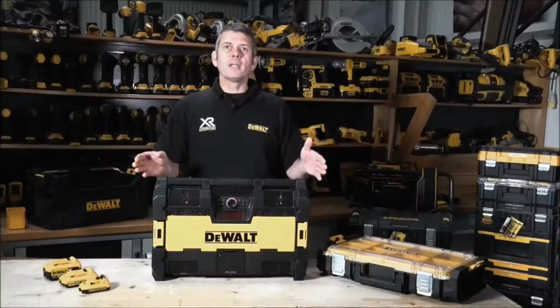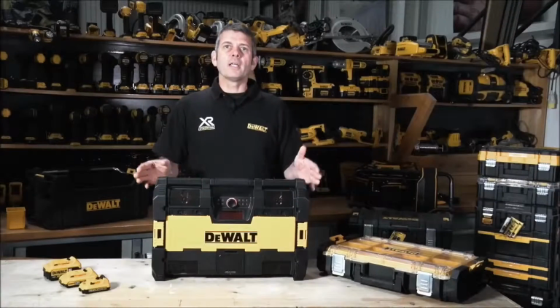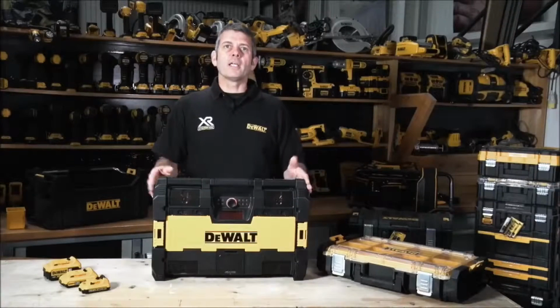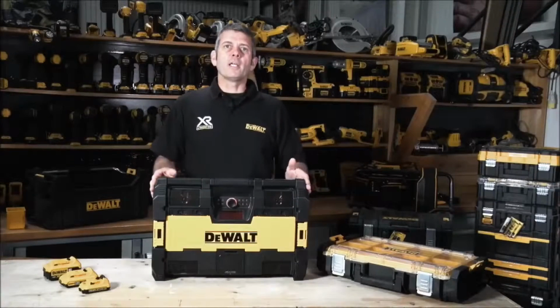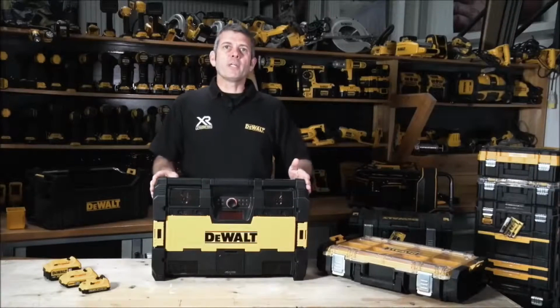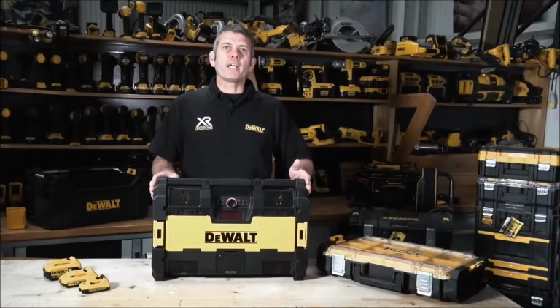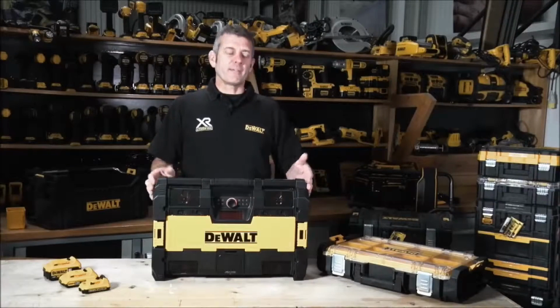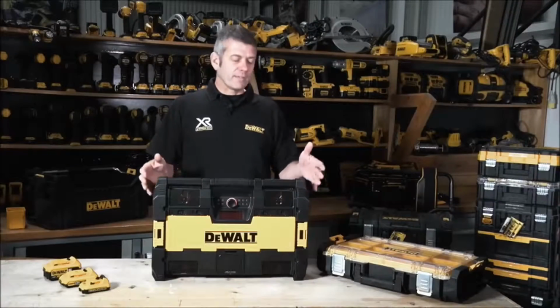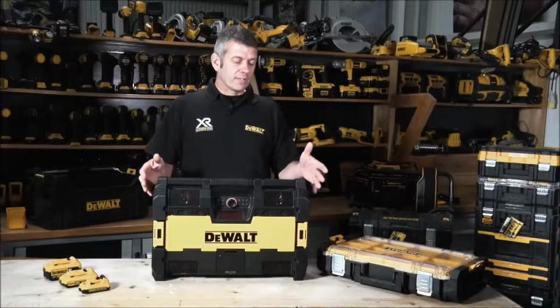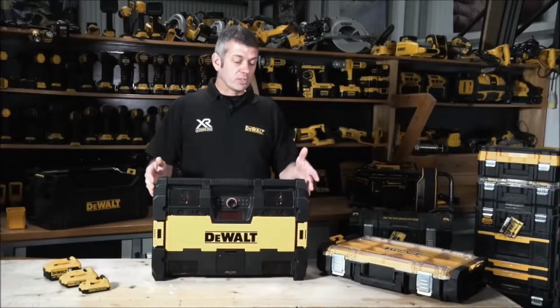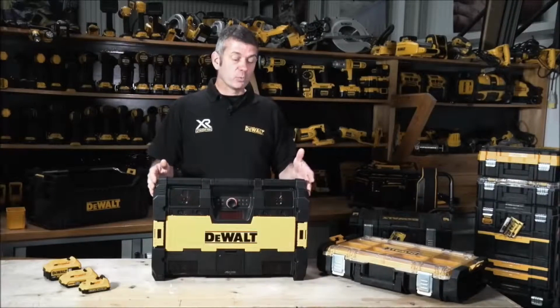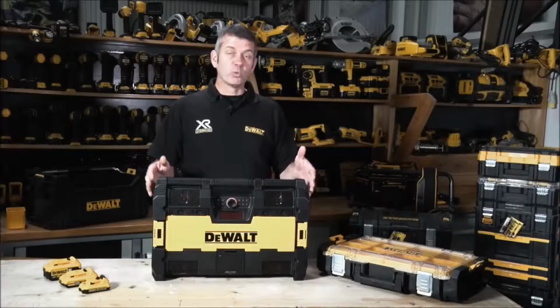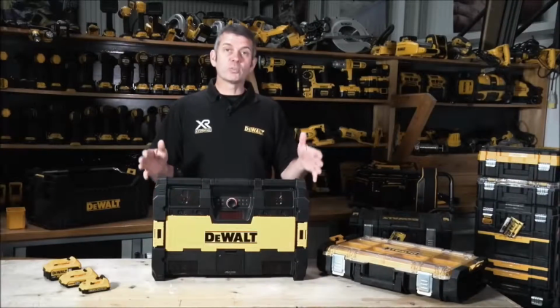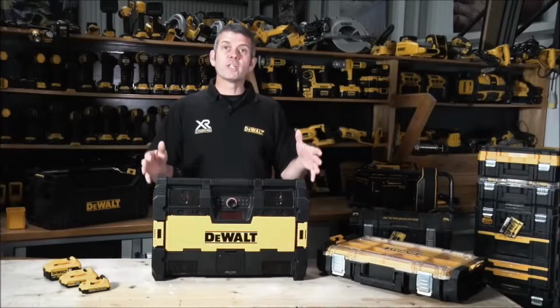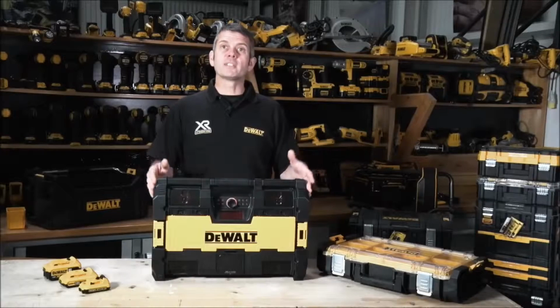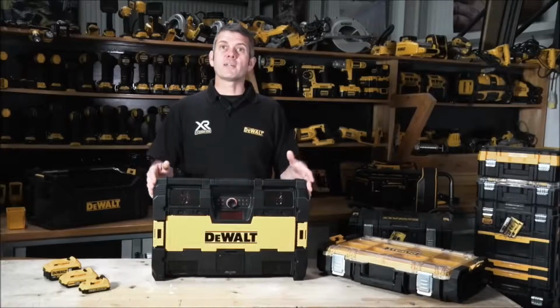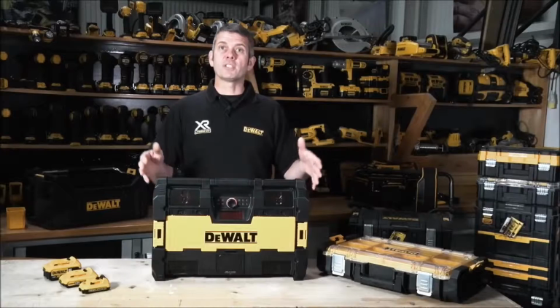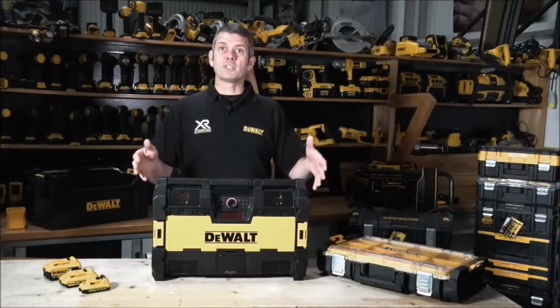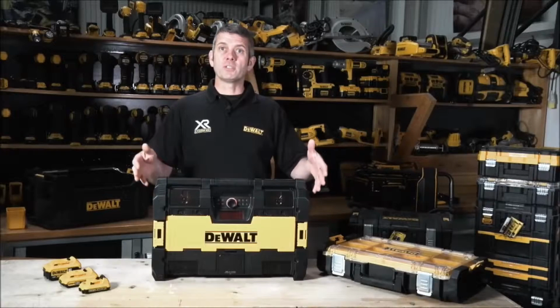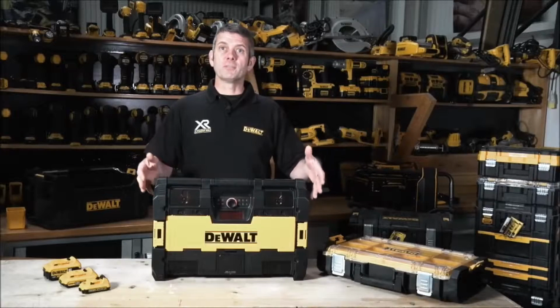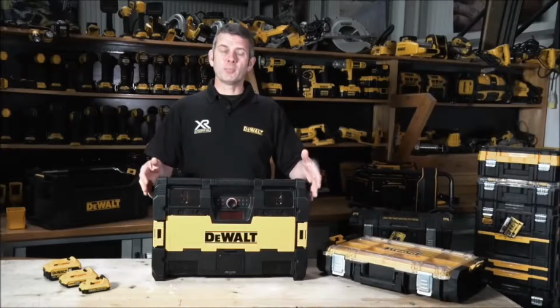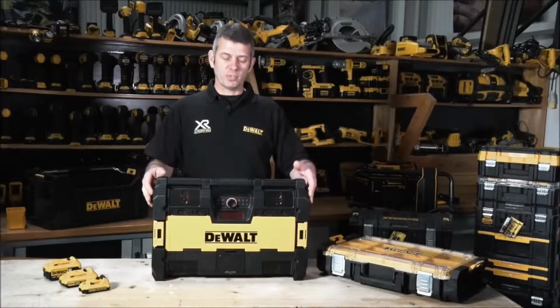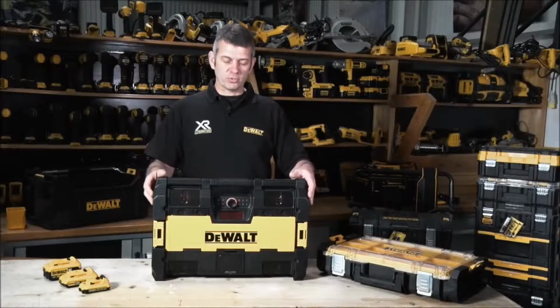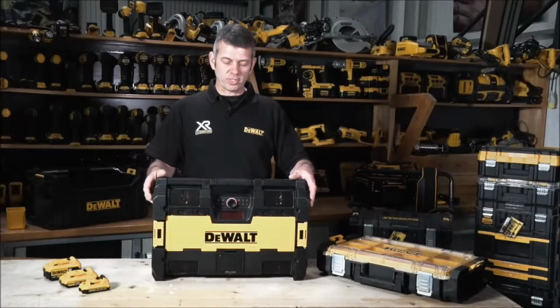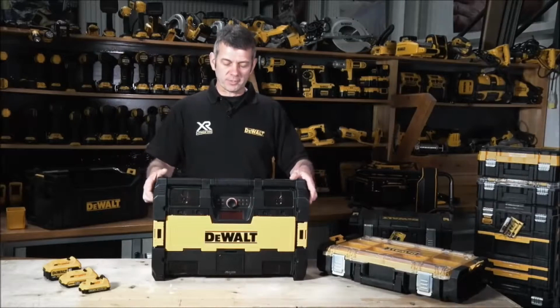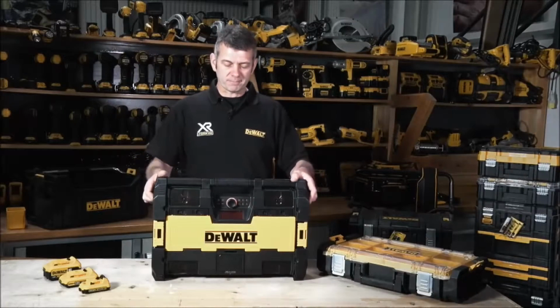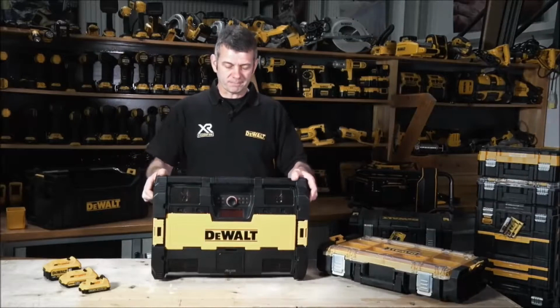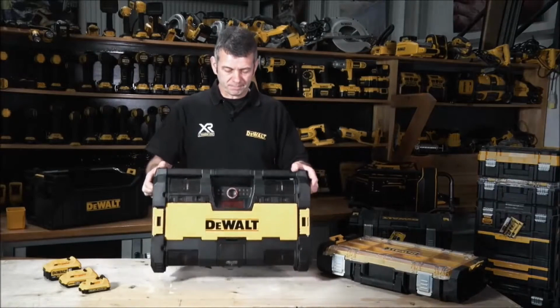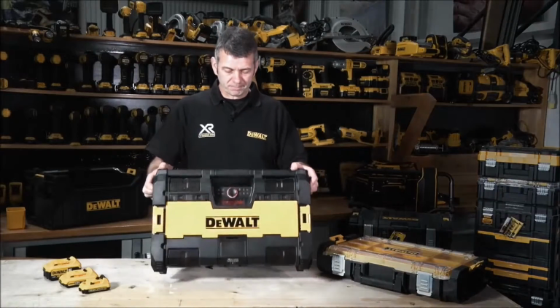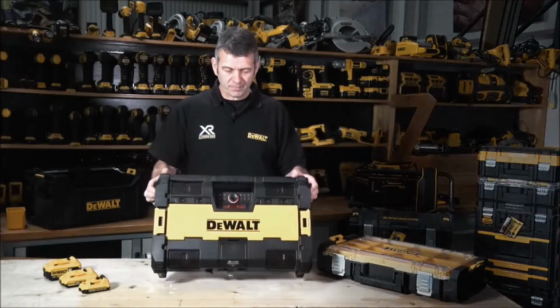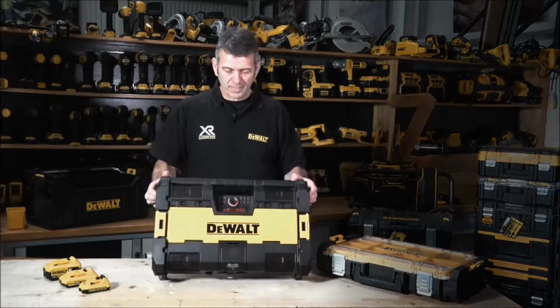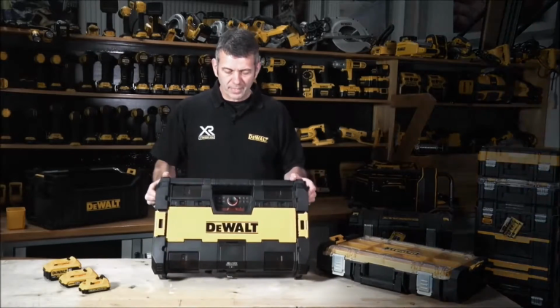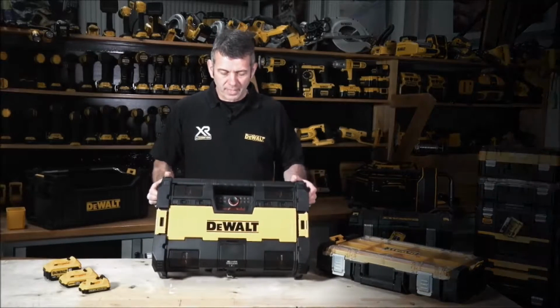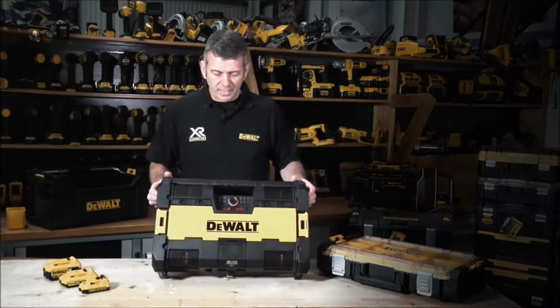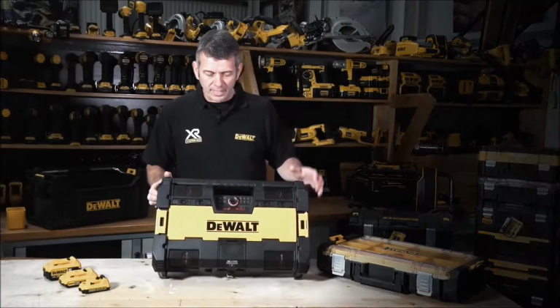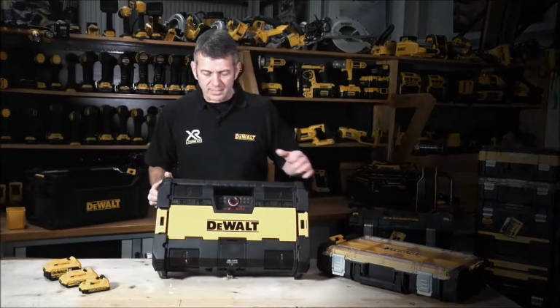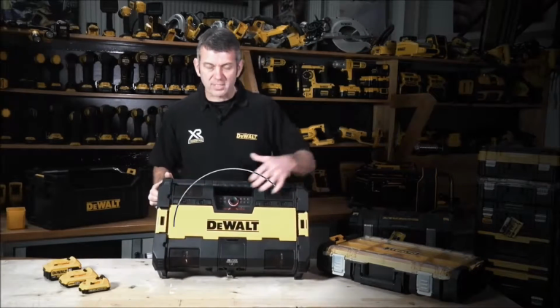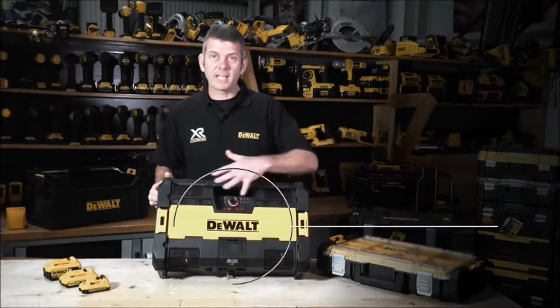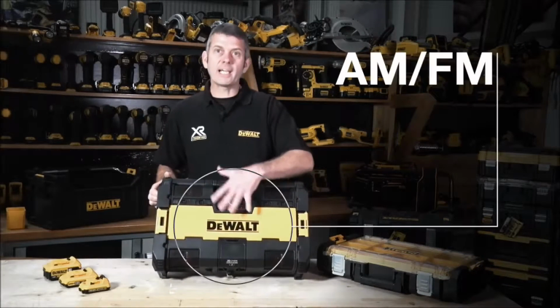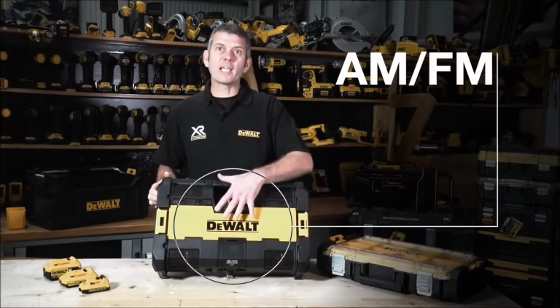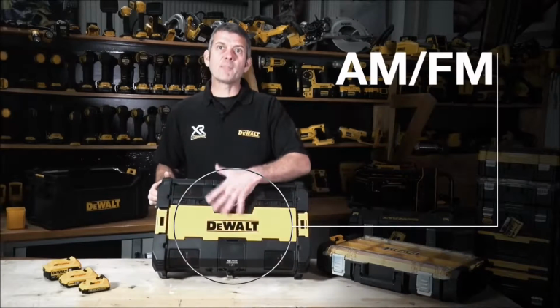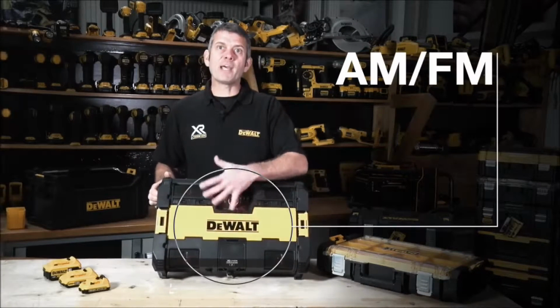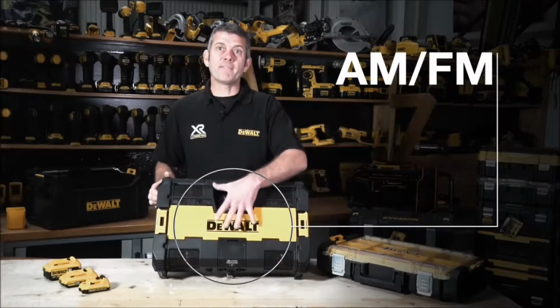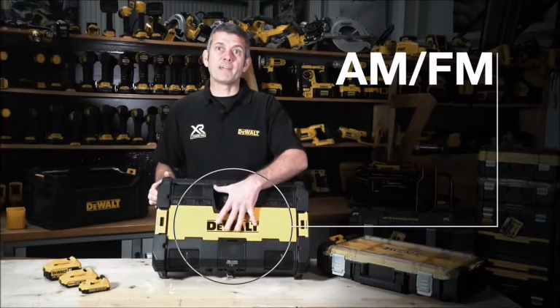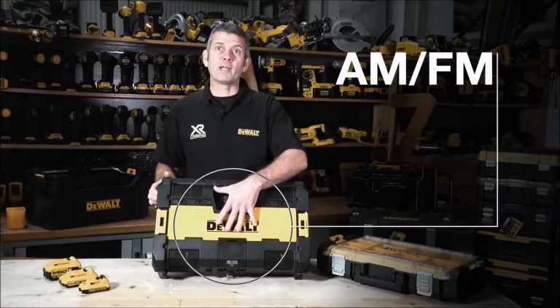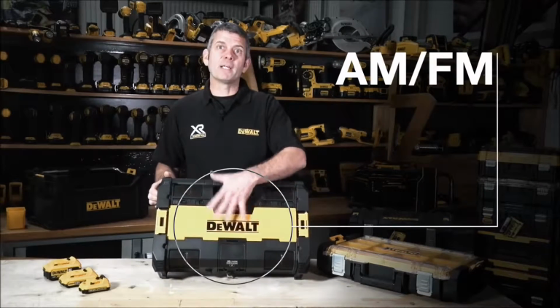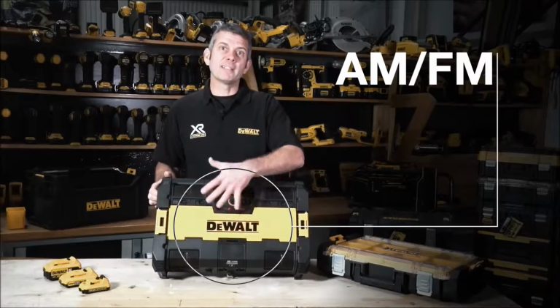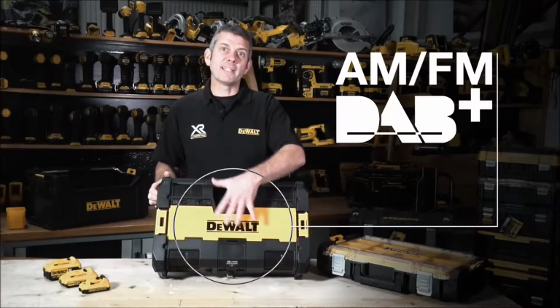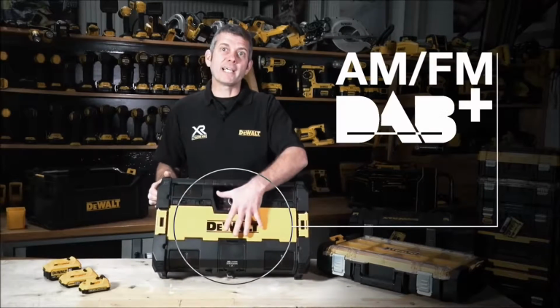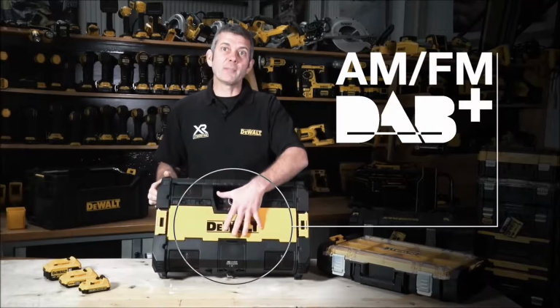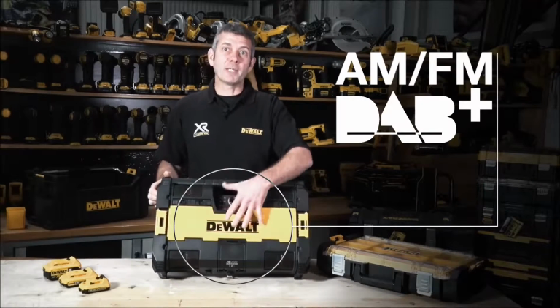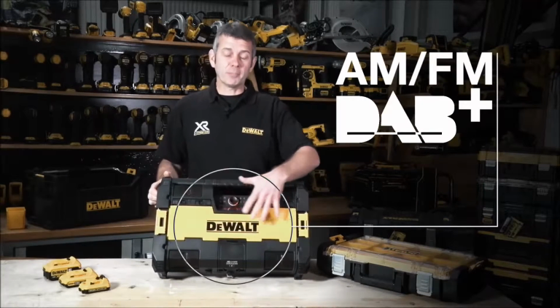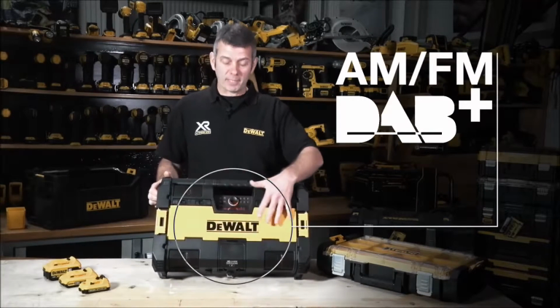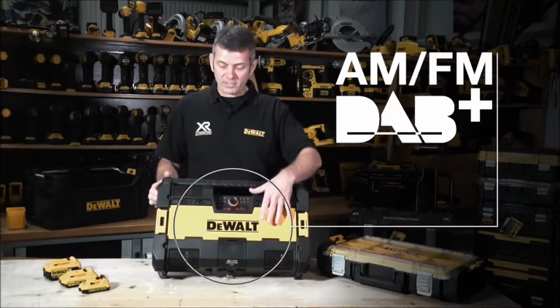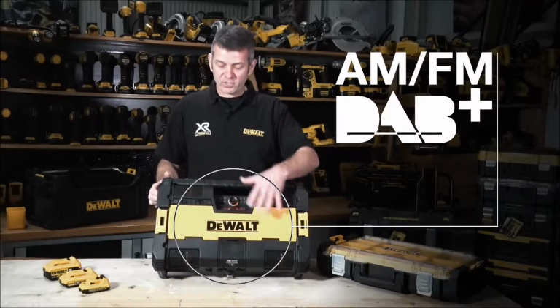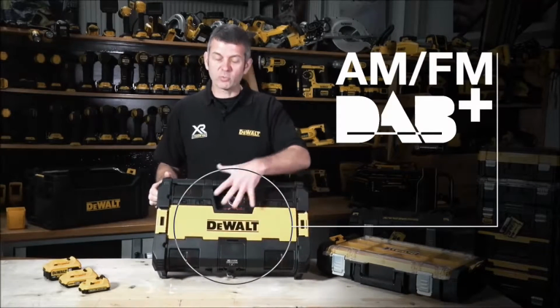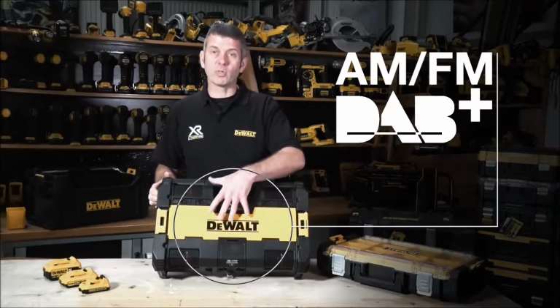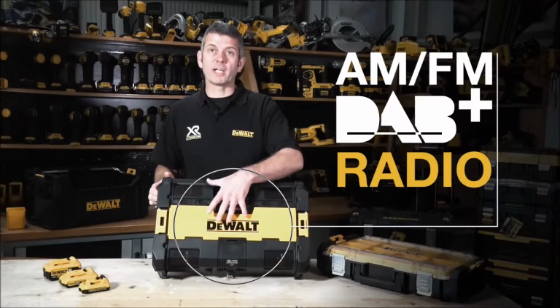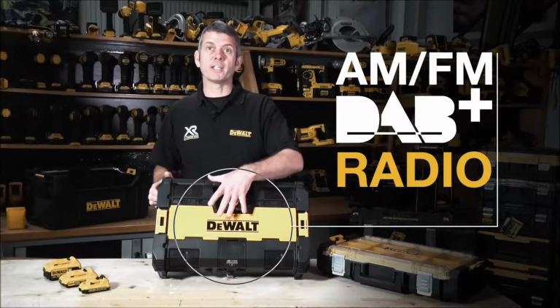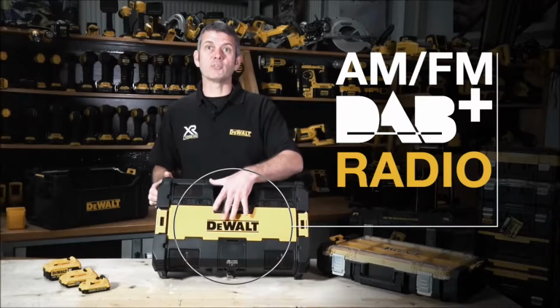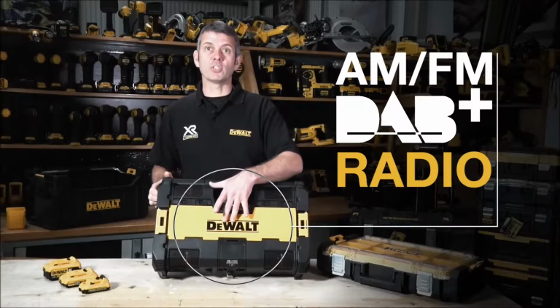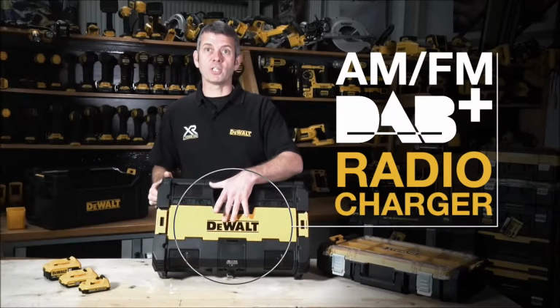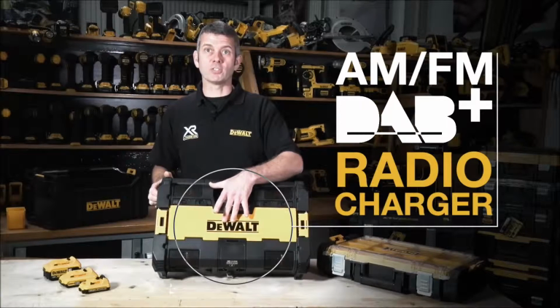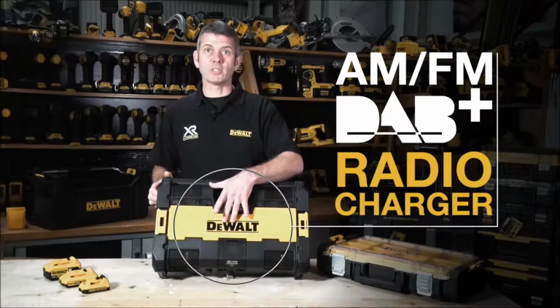Here we have the DeWalt ToughSystem Music — it's an AM FM DAB Plus radio charger.